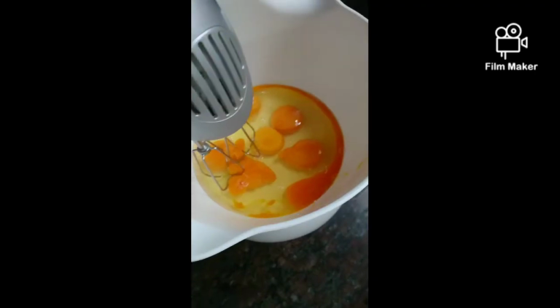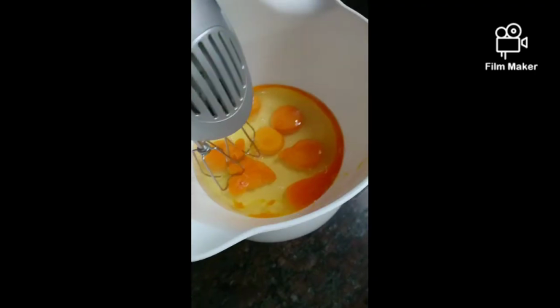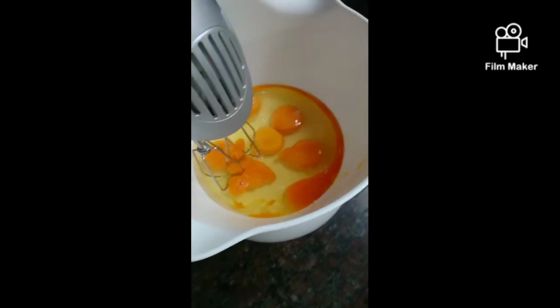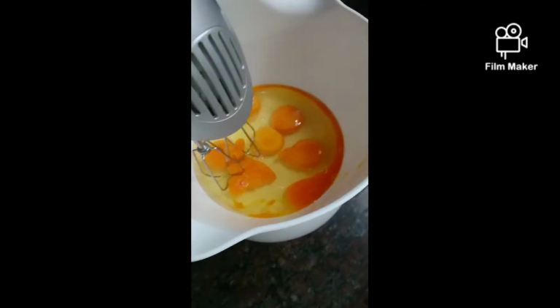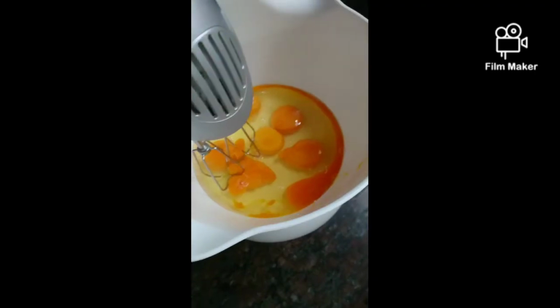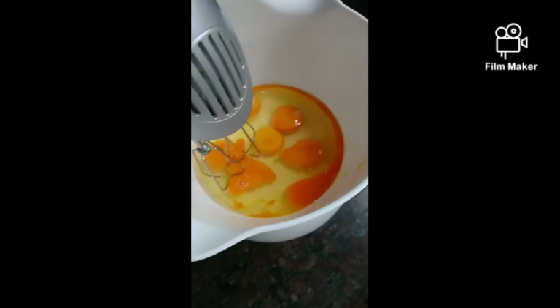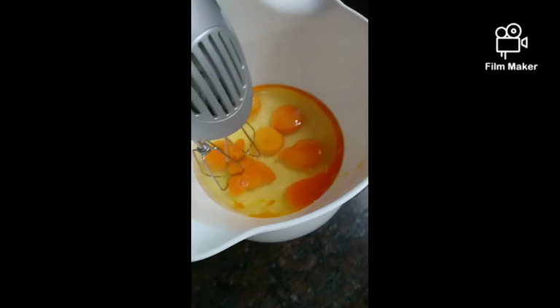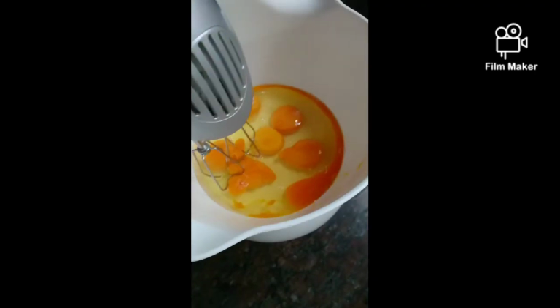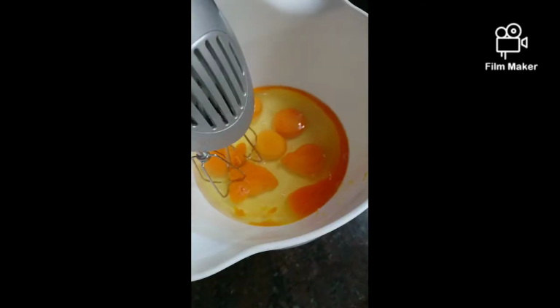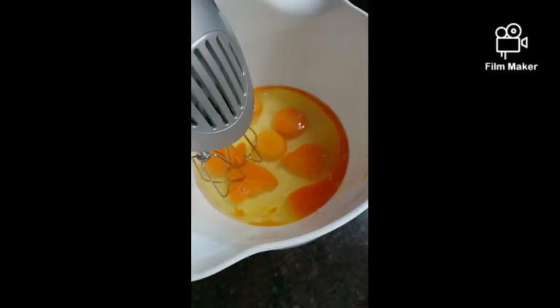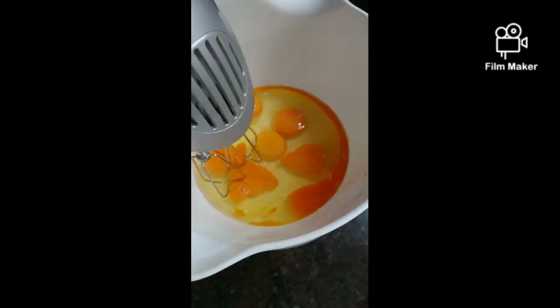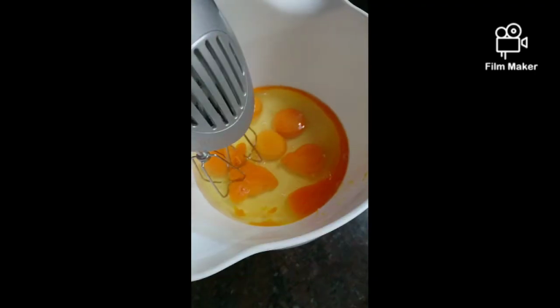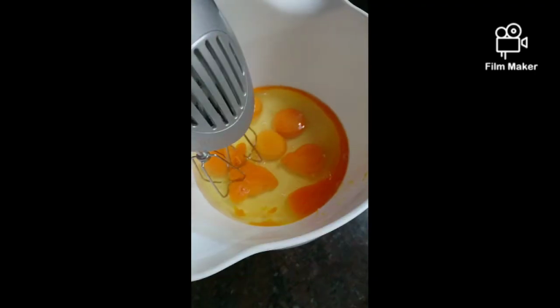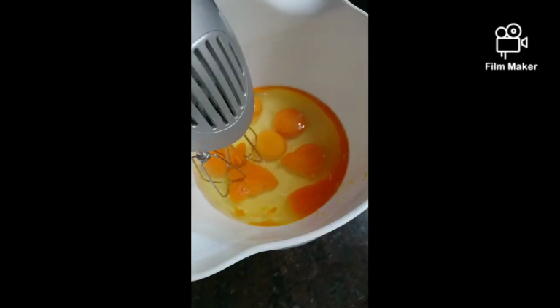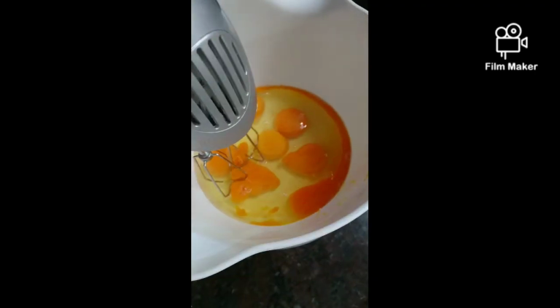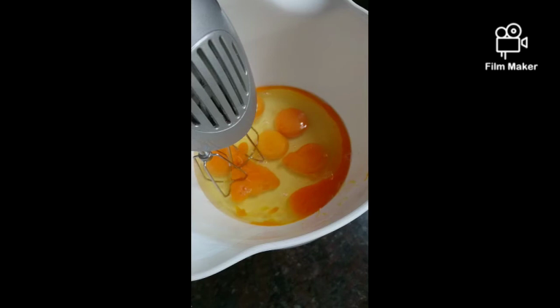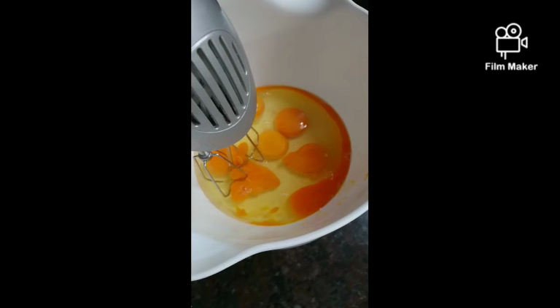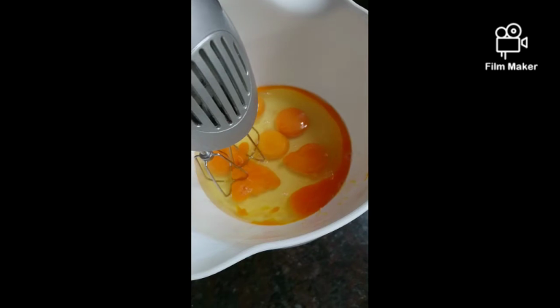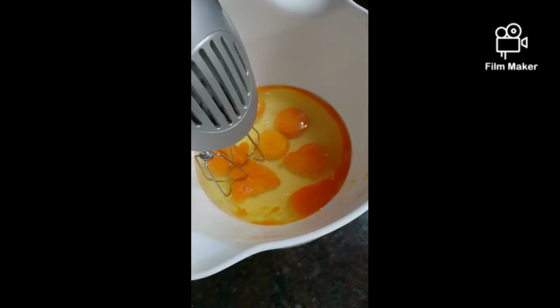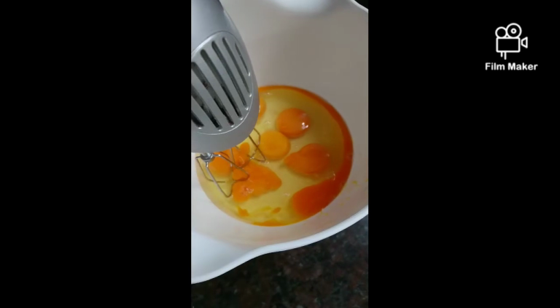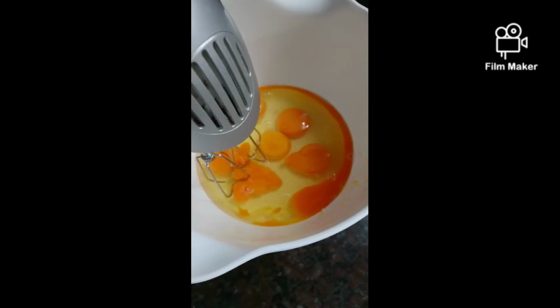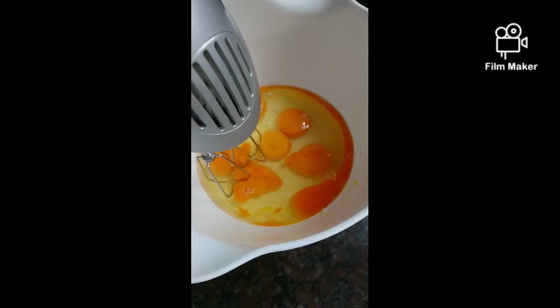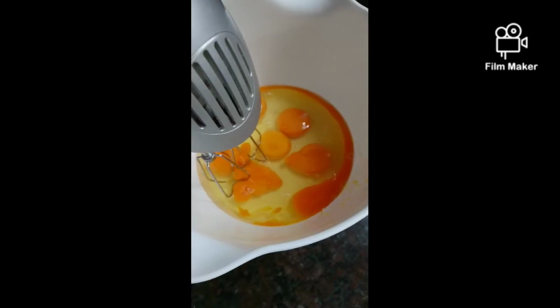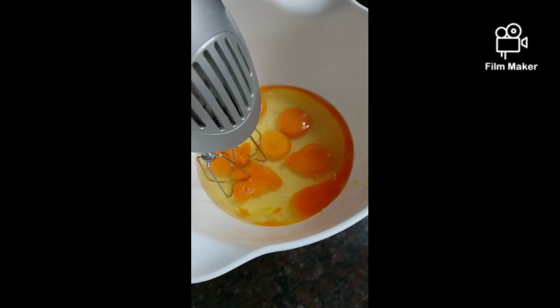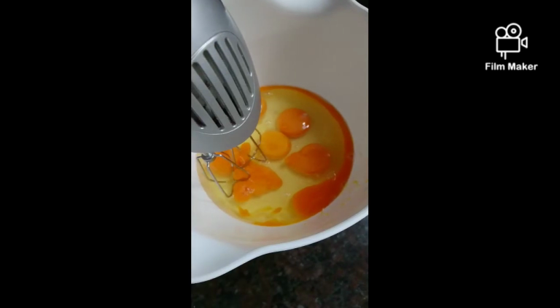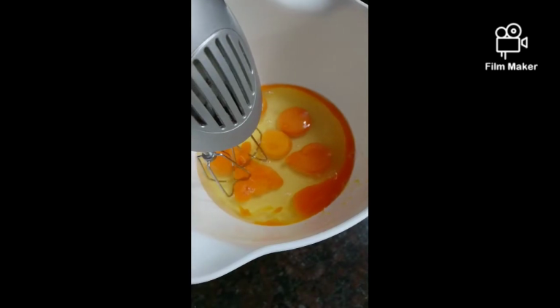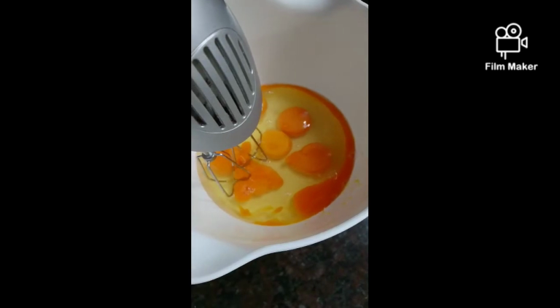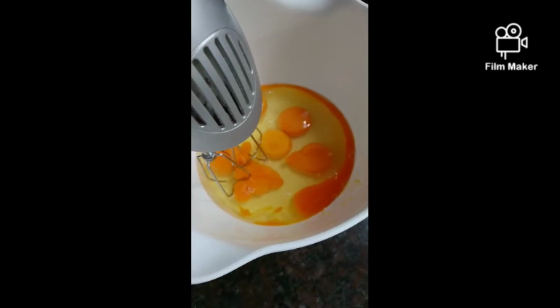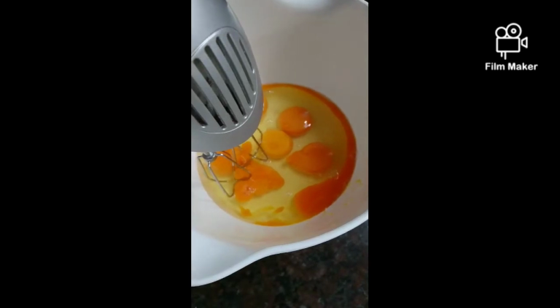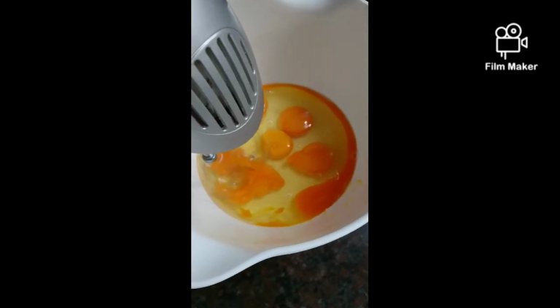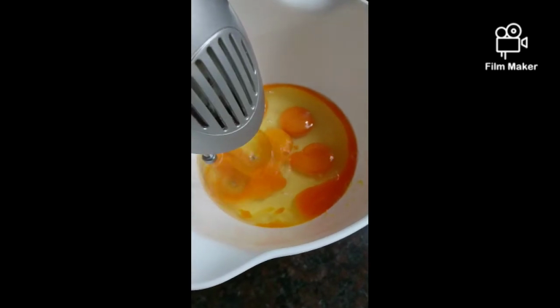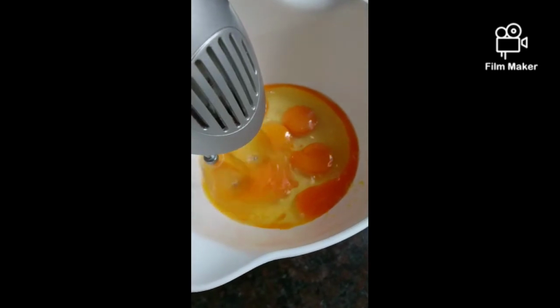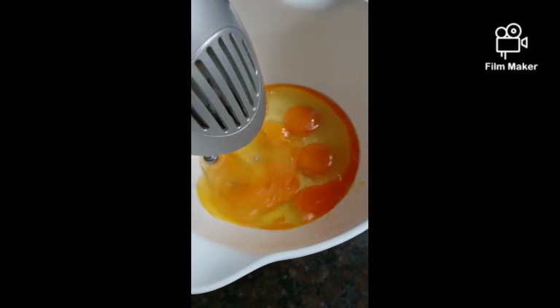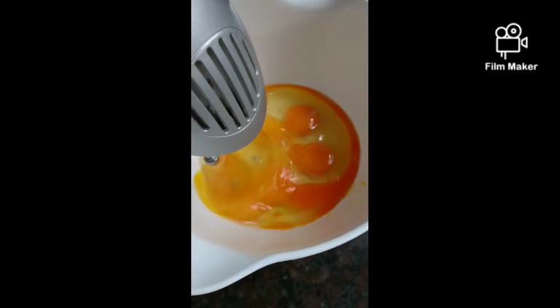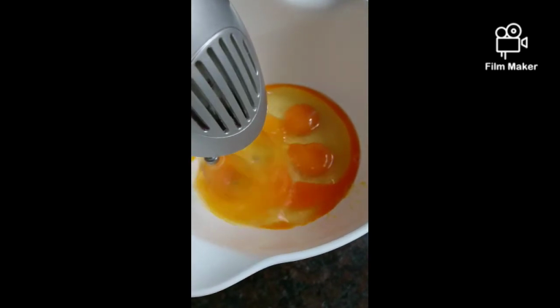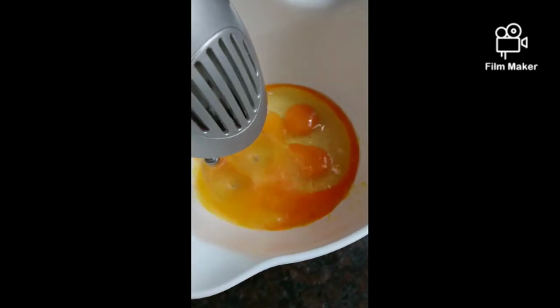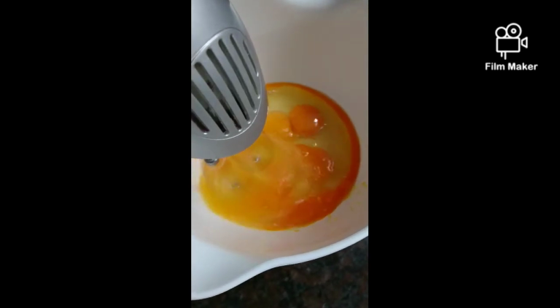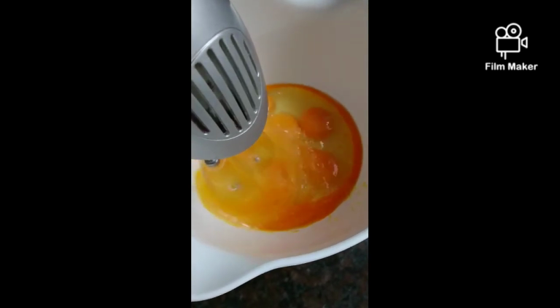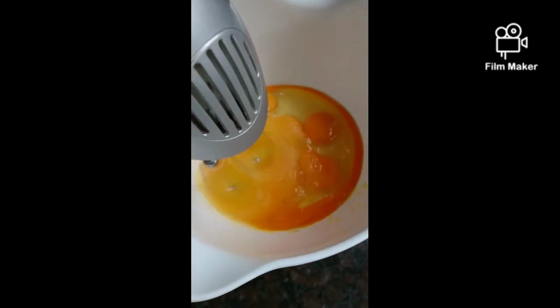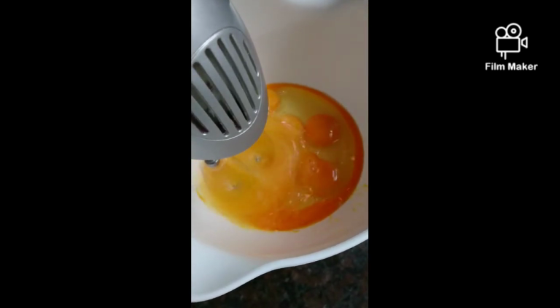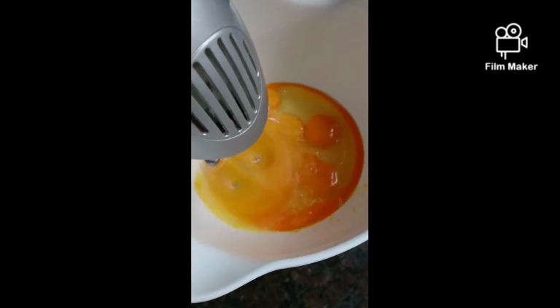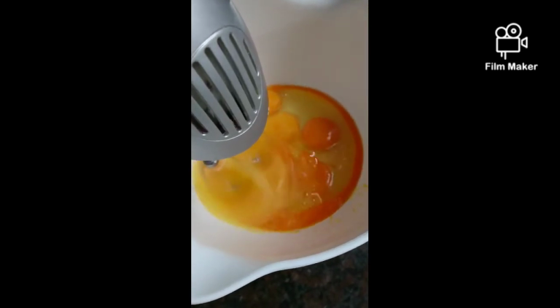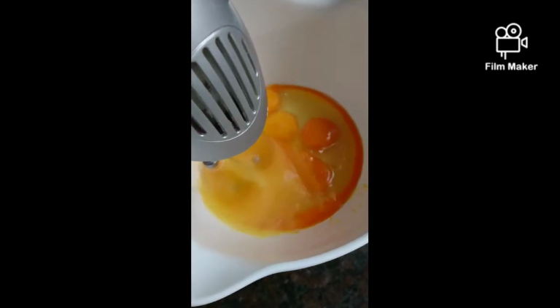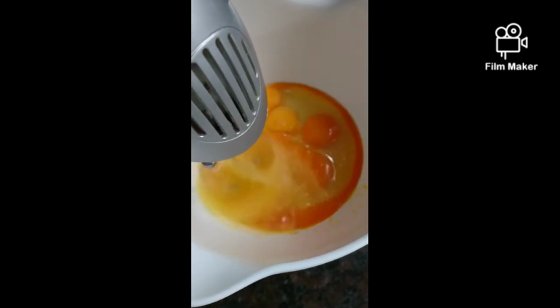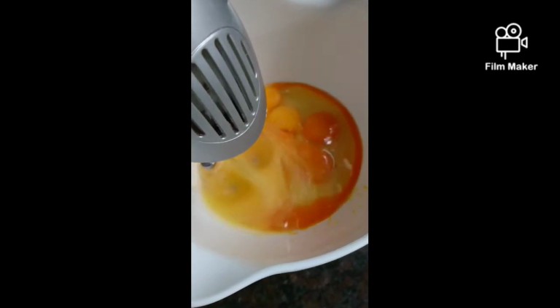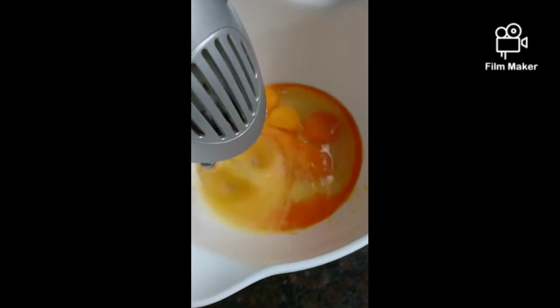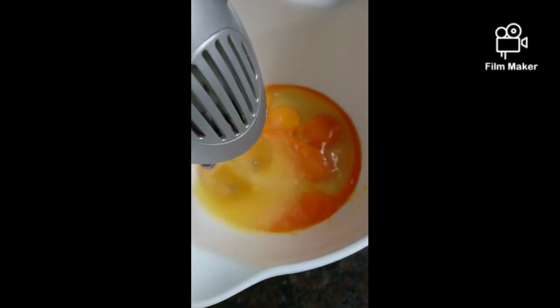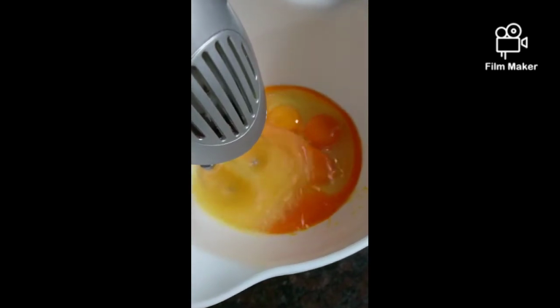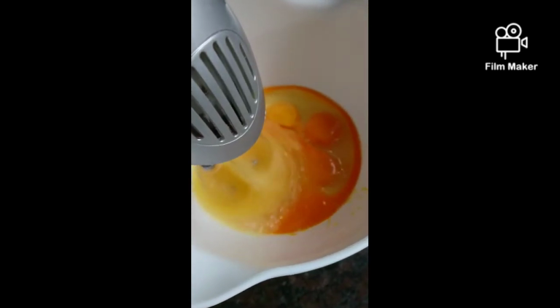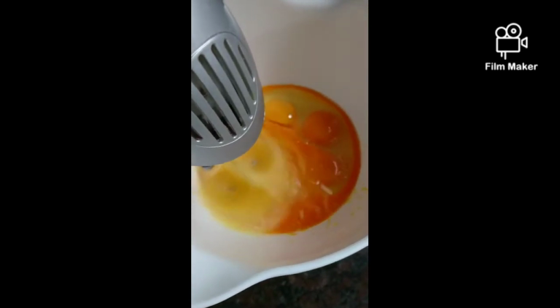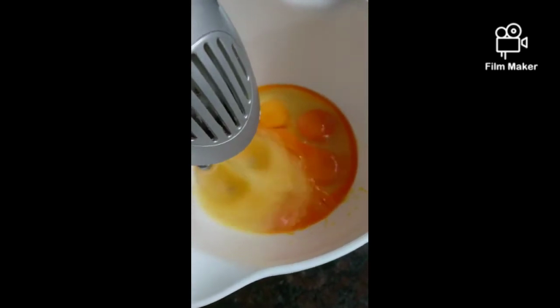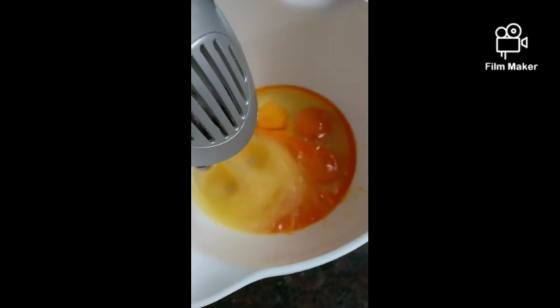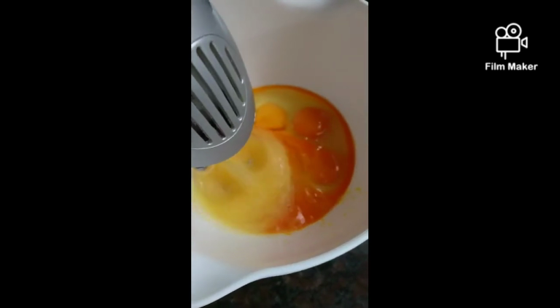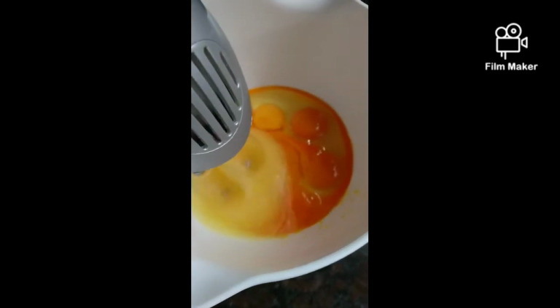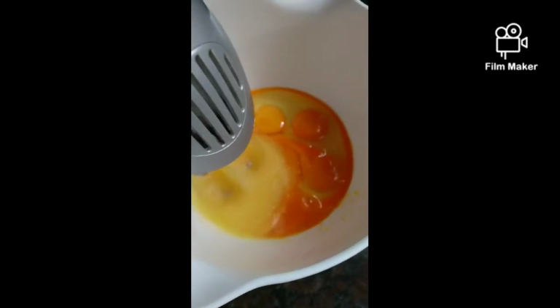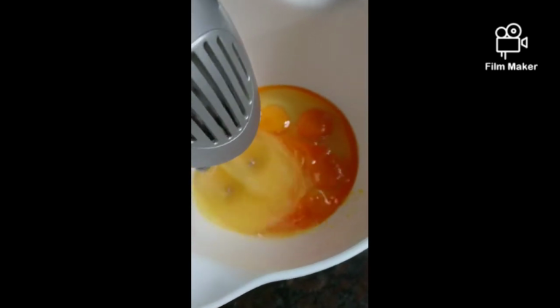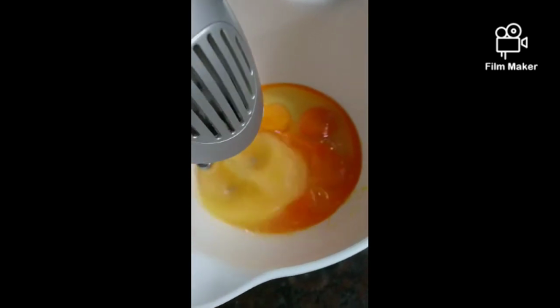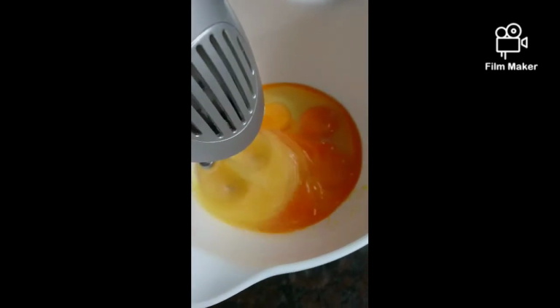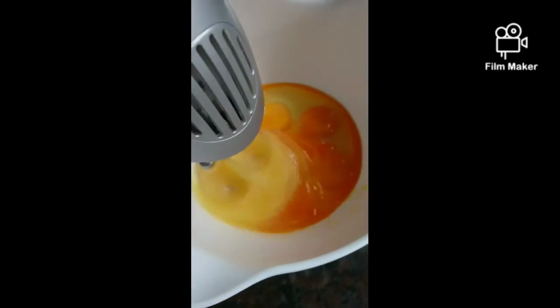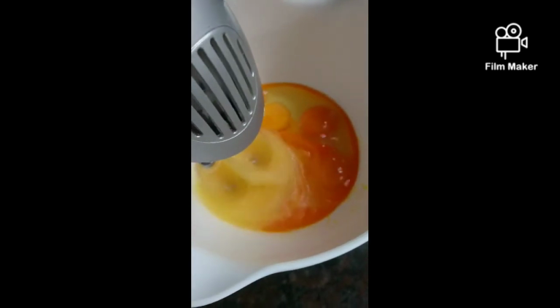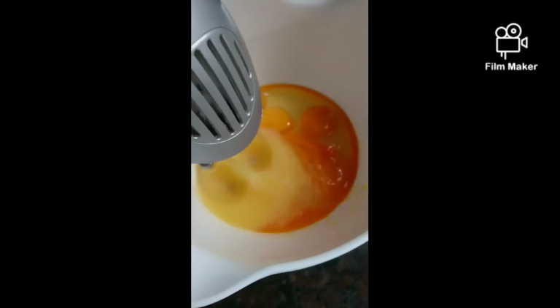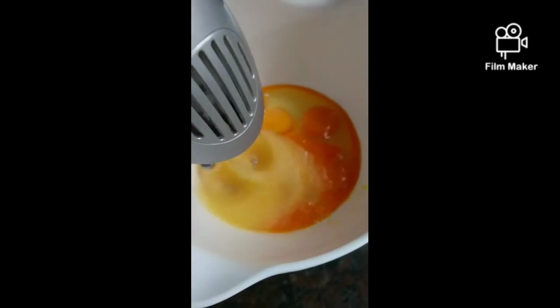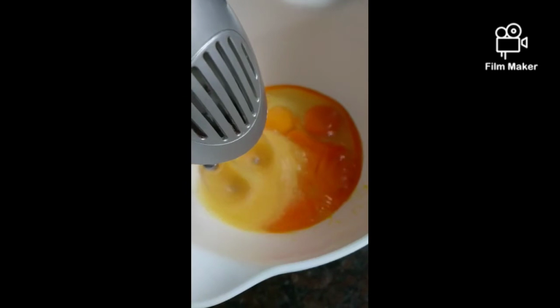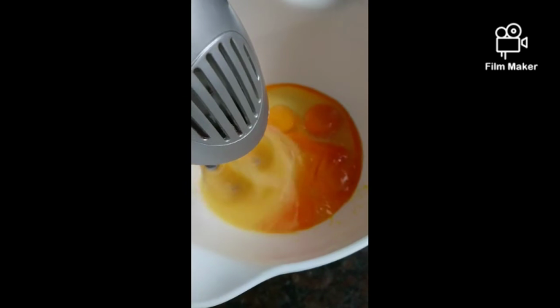A lot of people have asked me how I get my cakes to be so perfect and even. So this is the recipe I use. This is a basic cake.